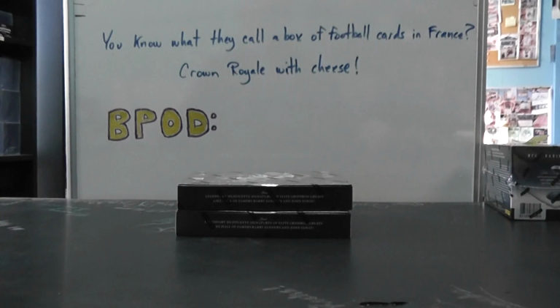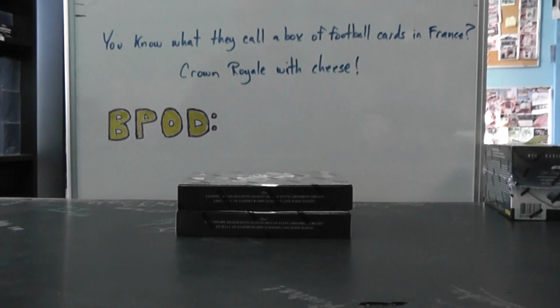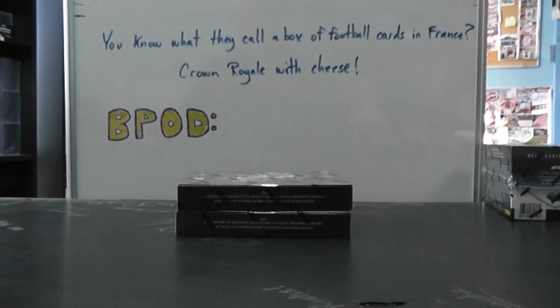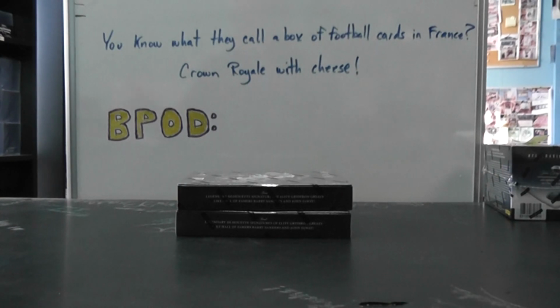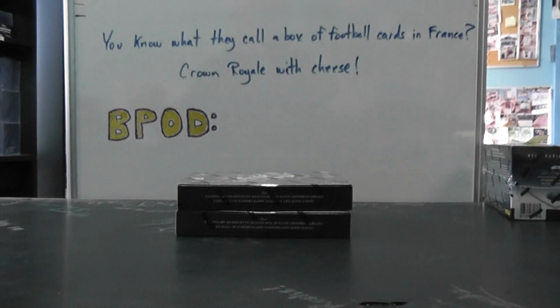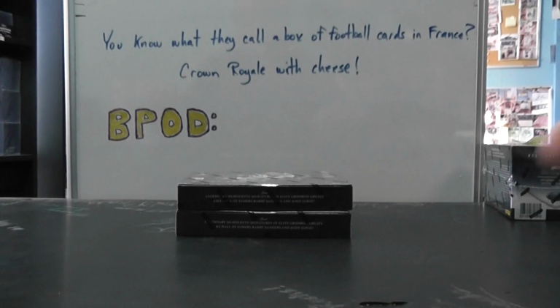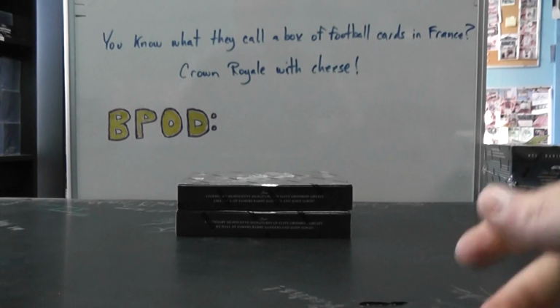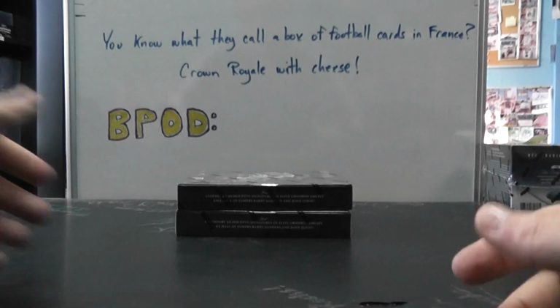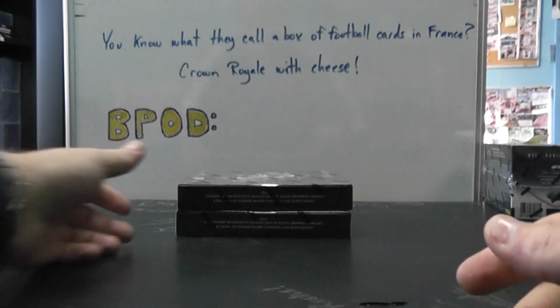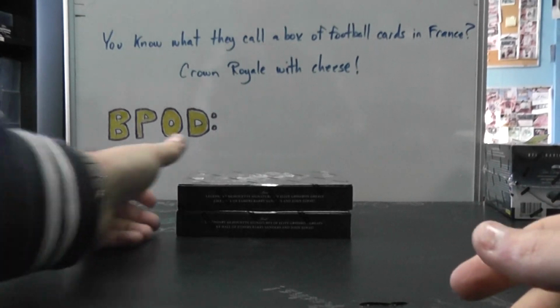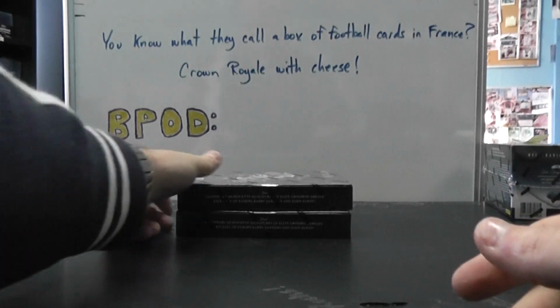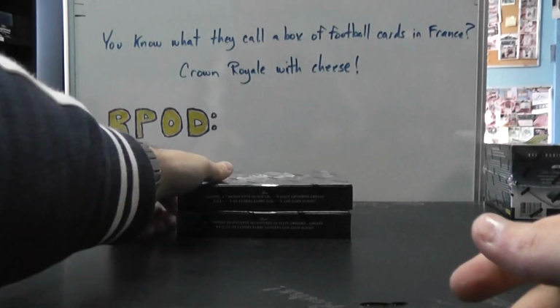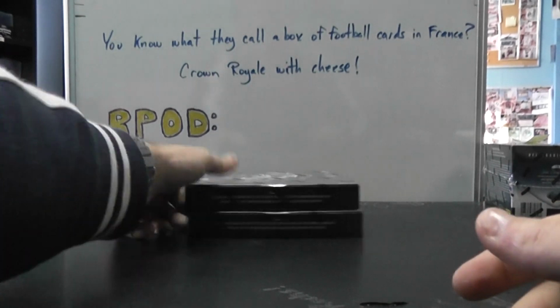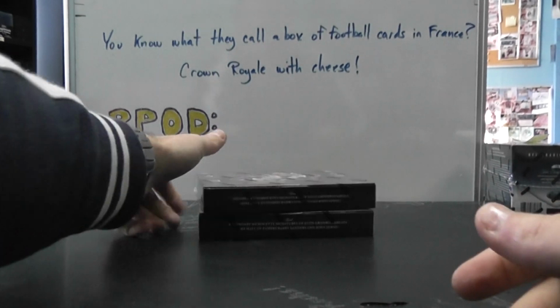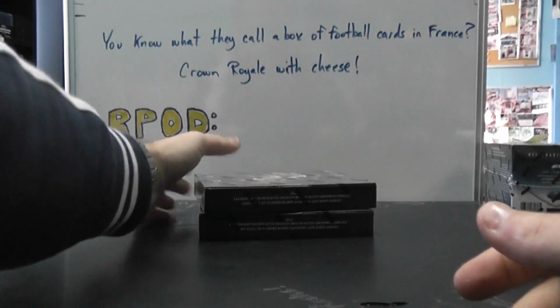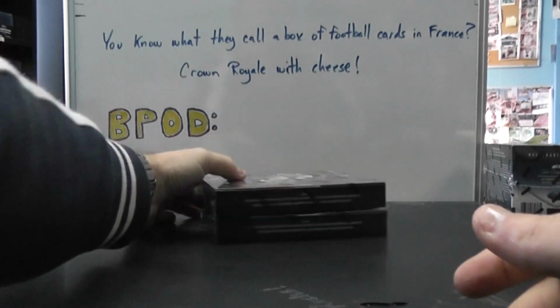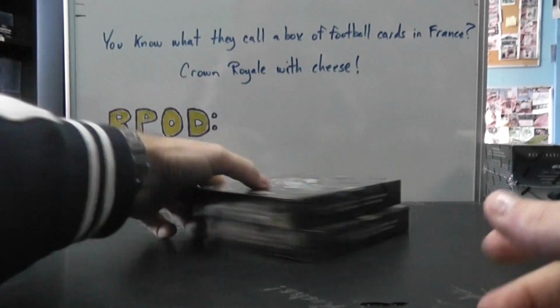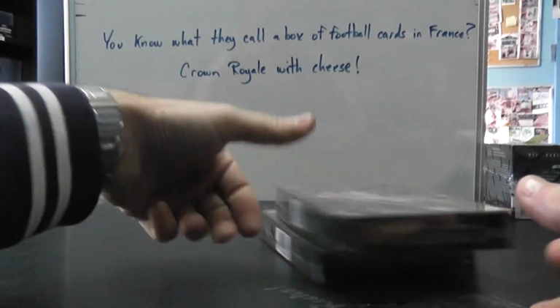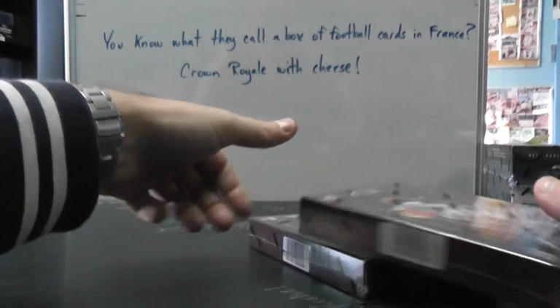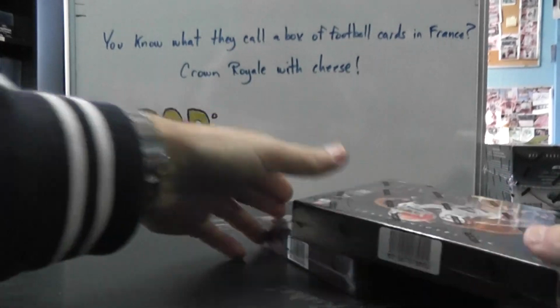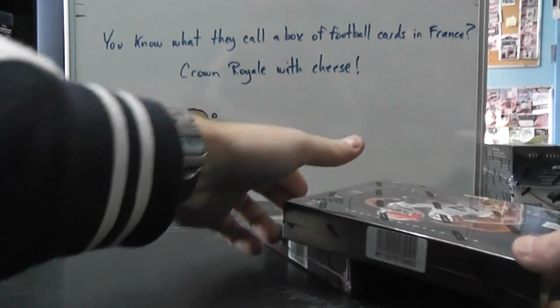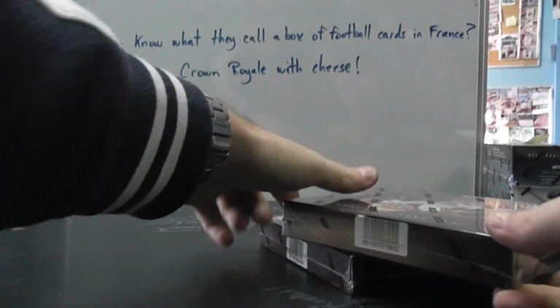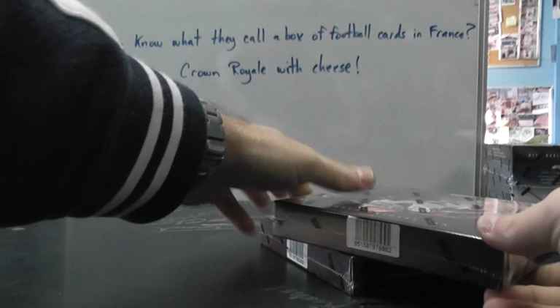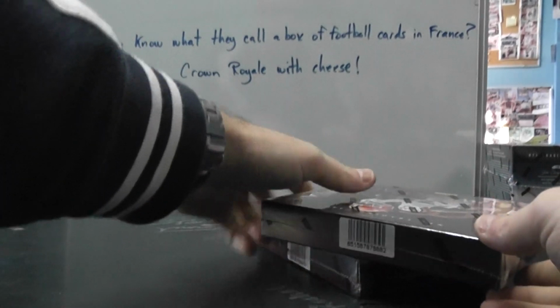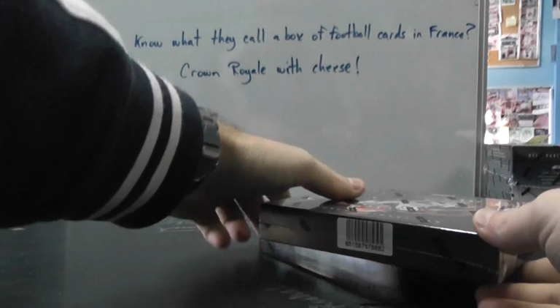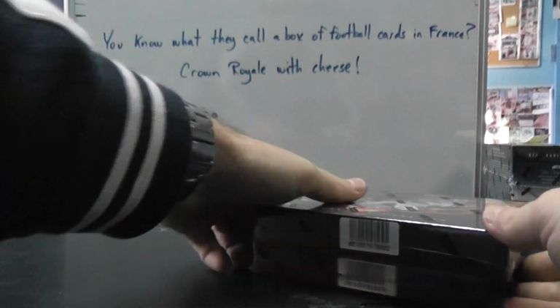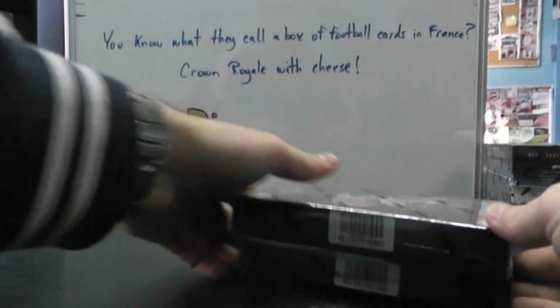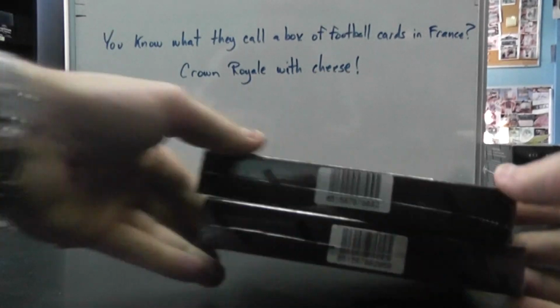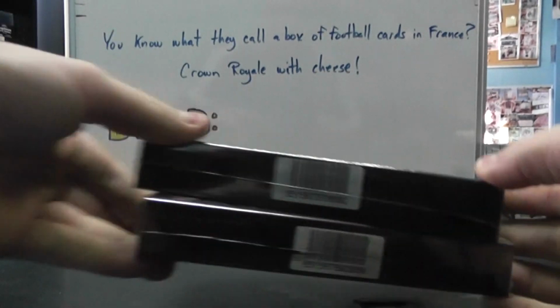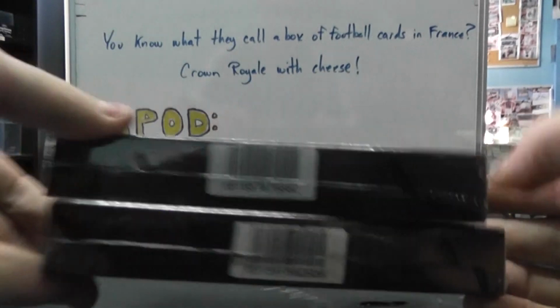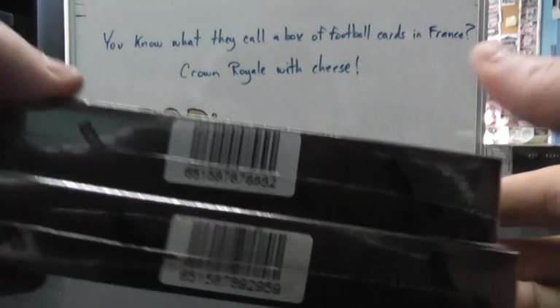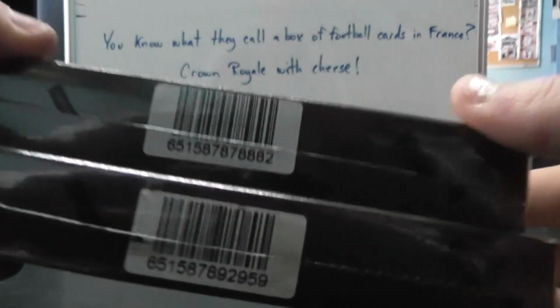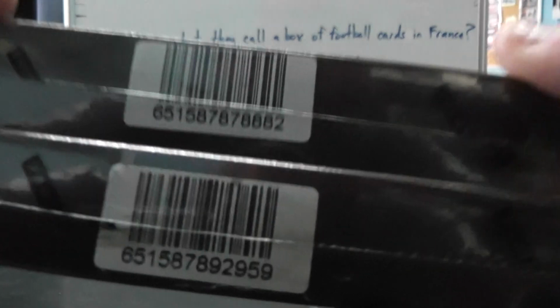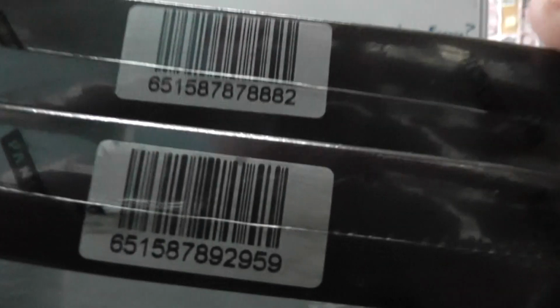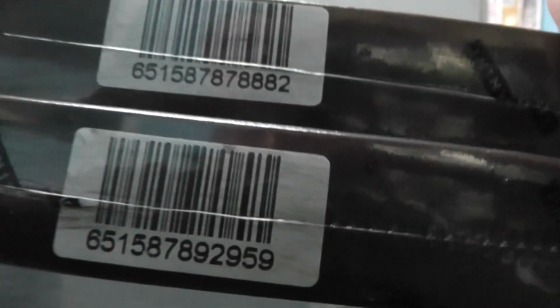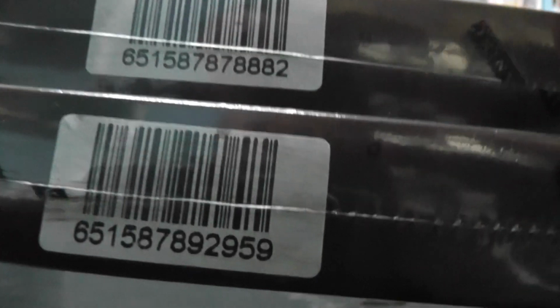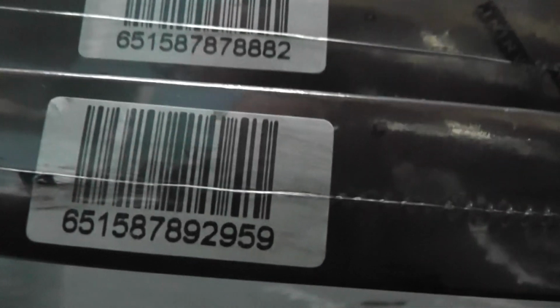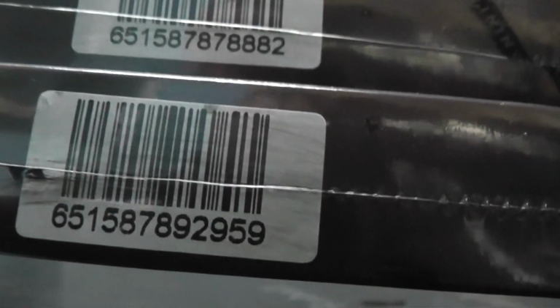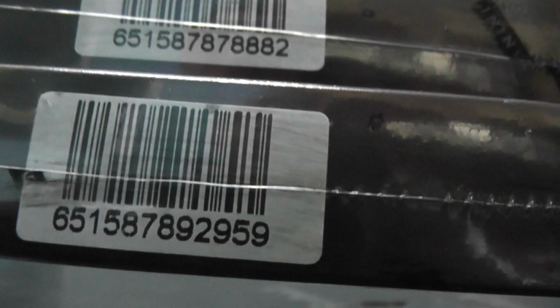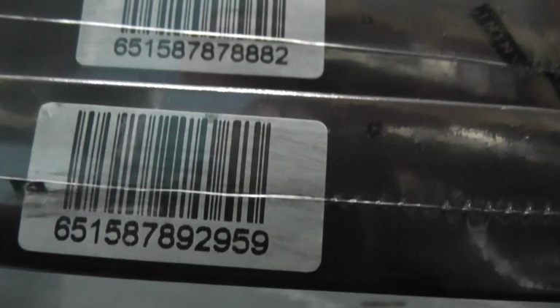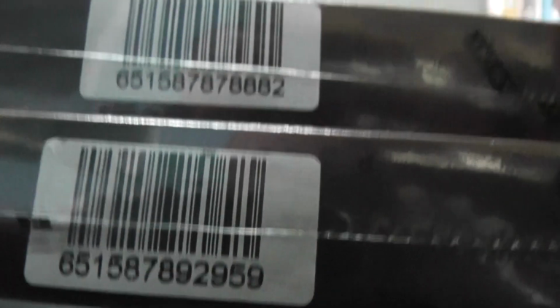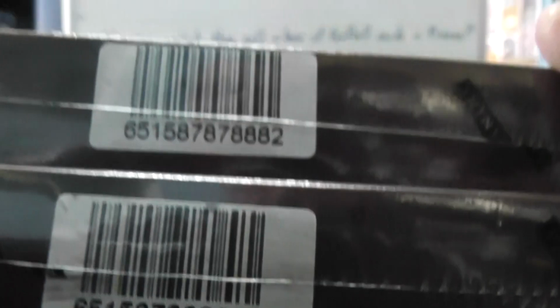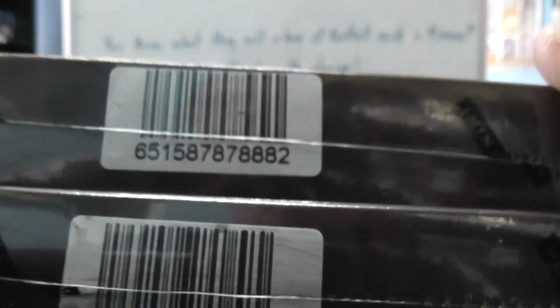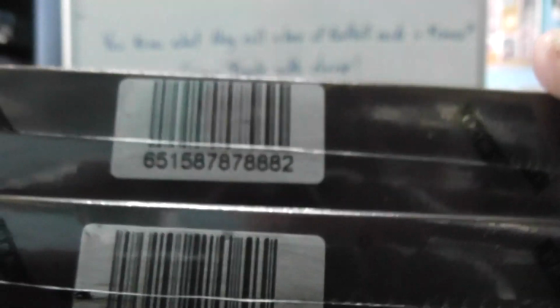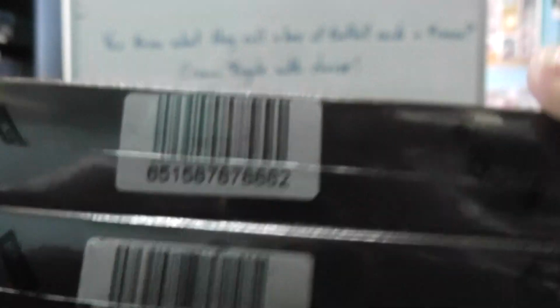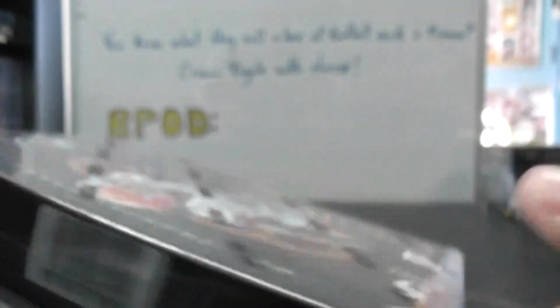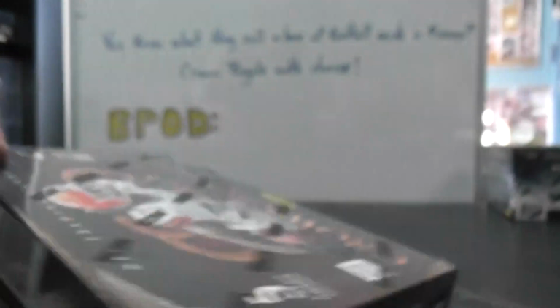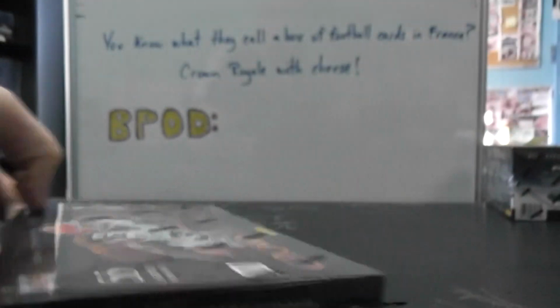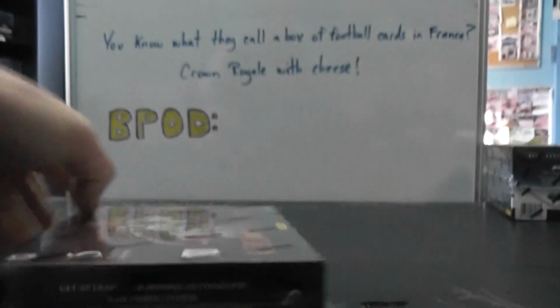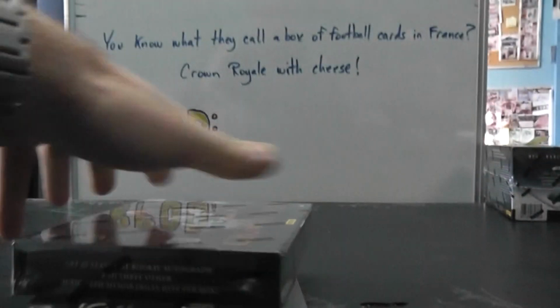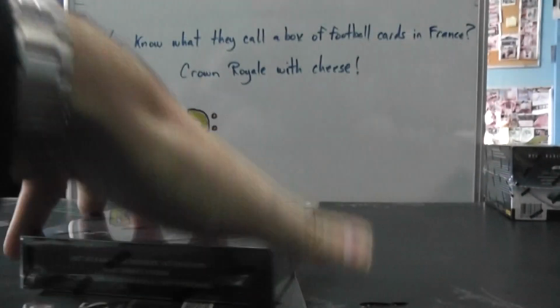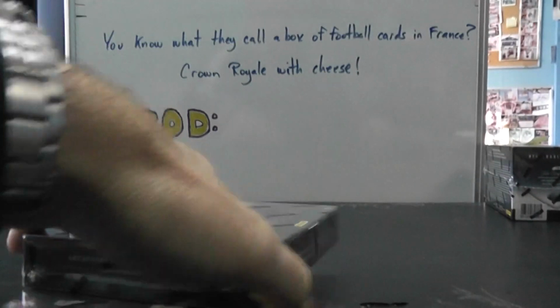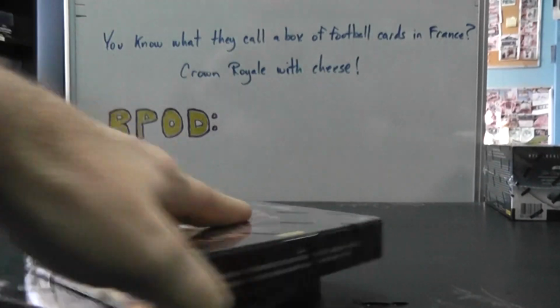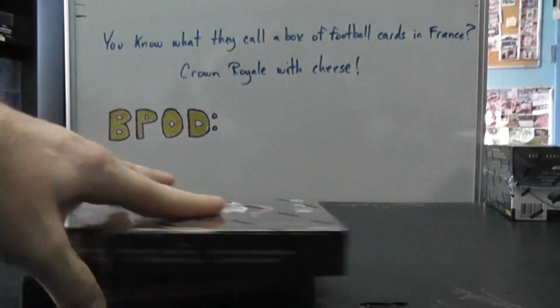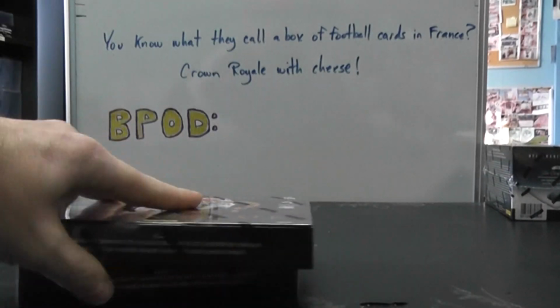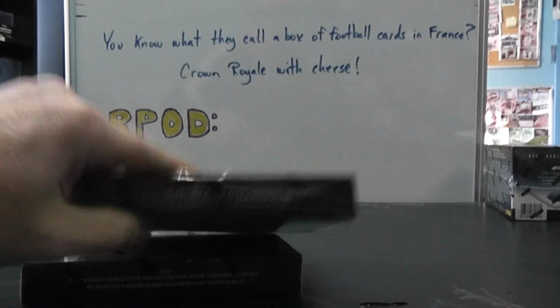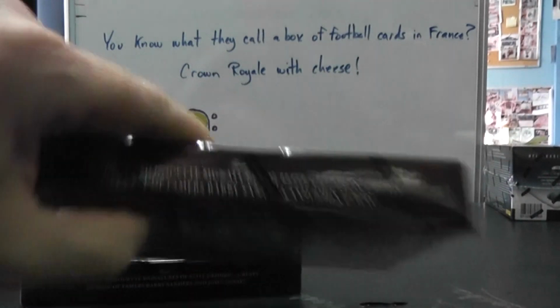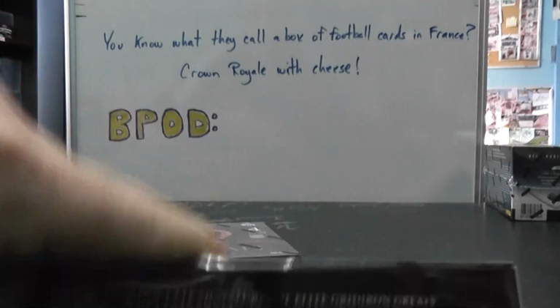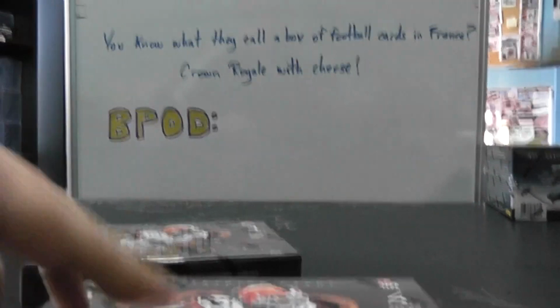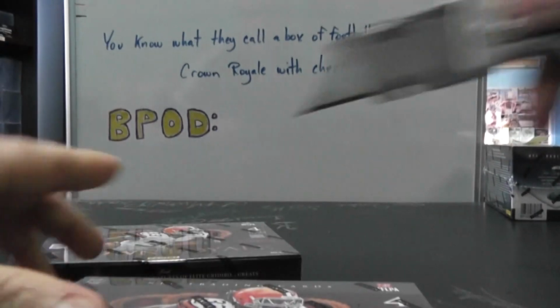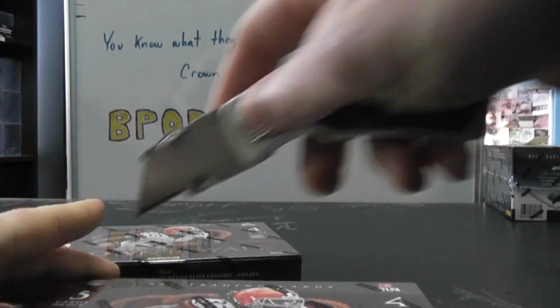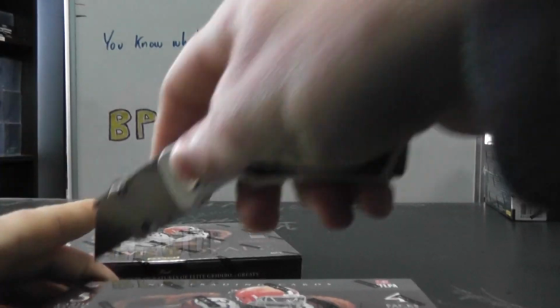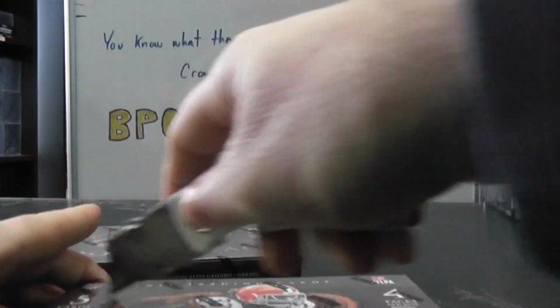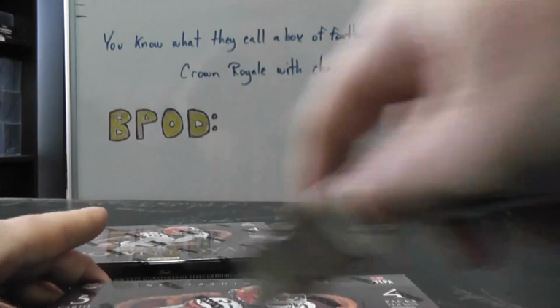Next up we got Chuck. What's going on Chuck? You're getting the last two crowned from that case — Box 59, Box 82. Here we go.